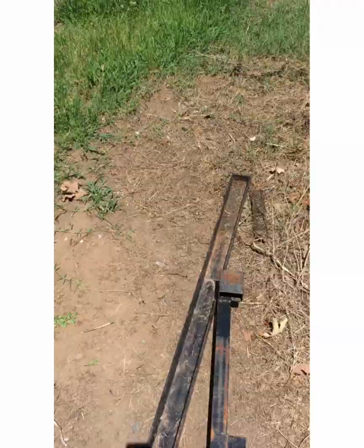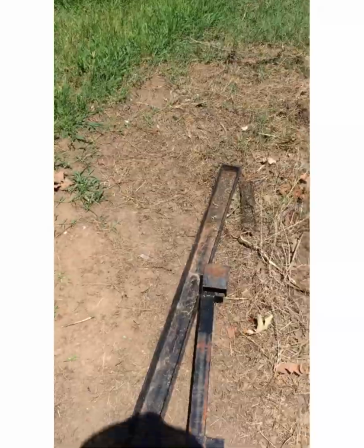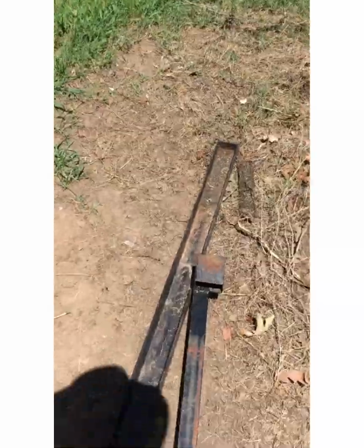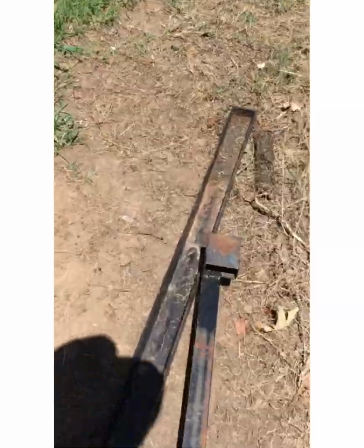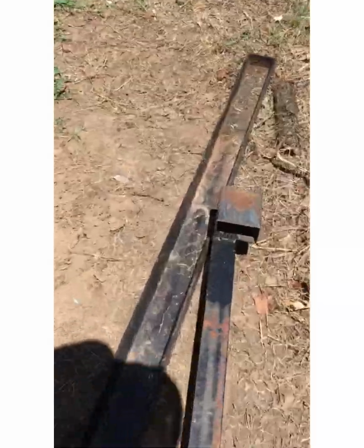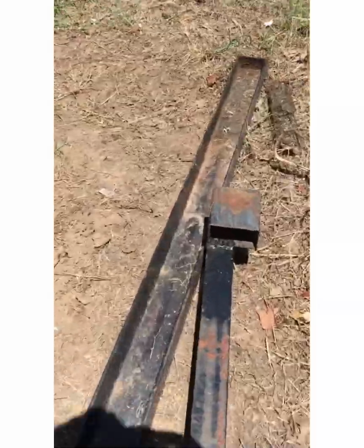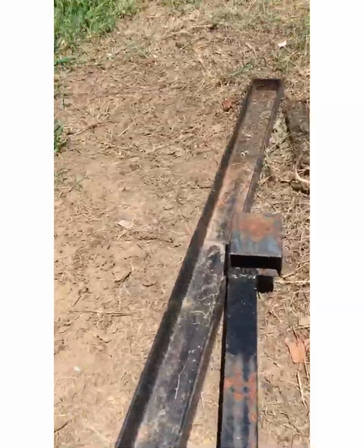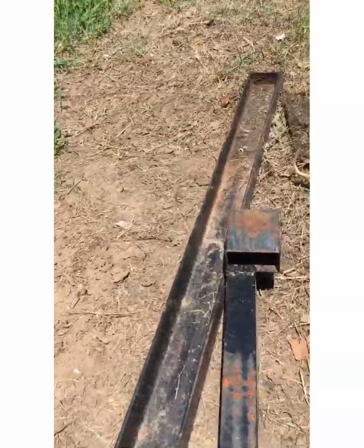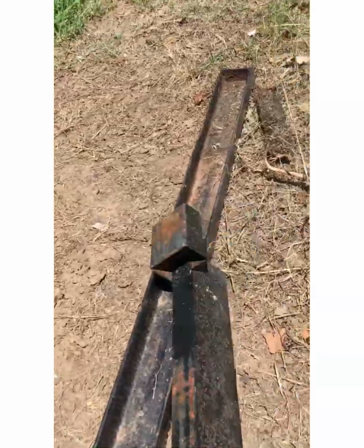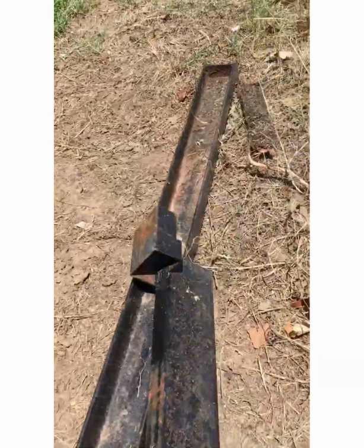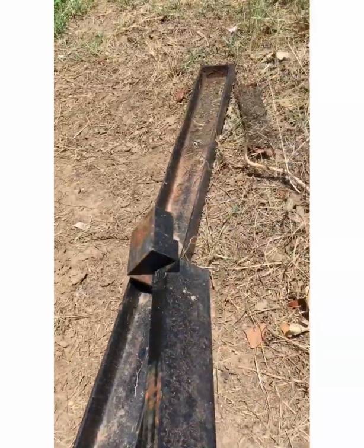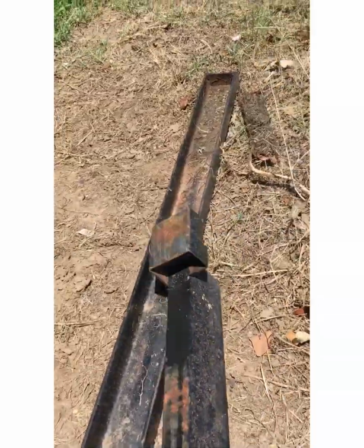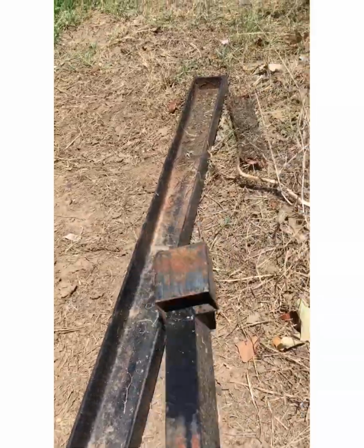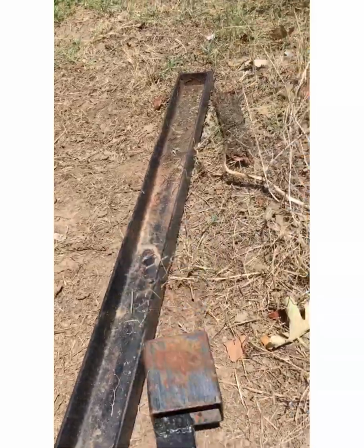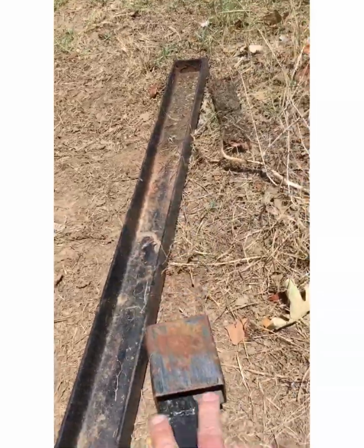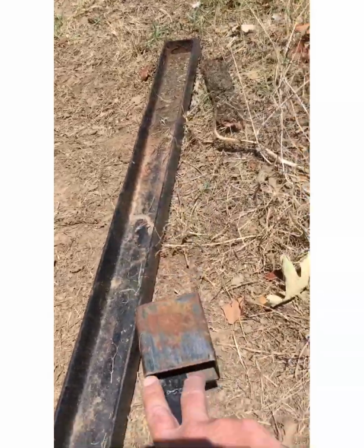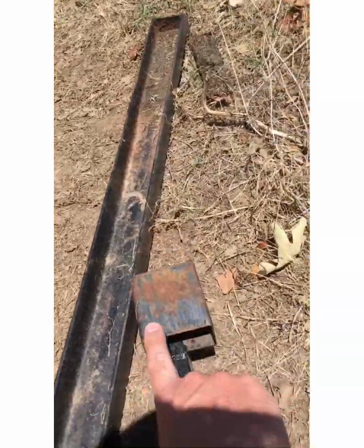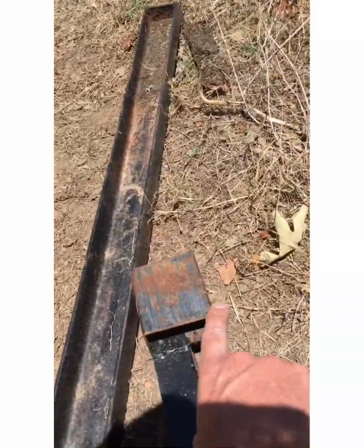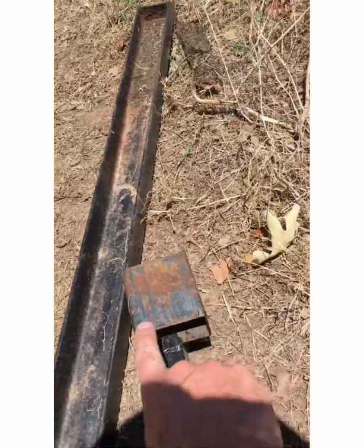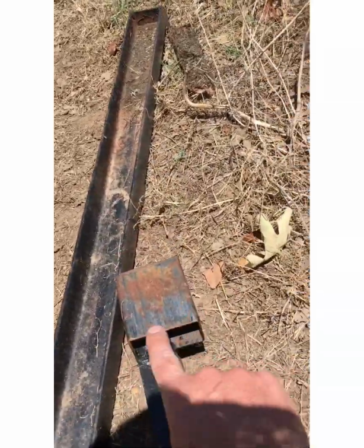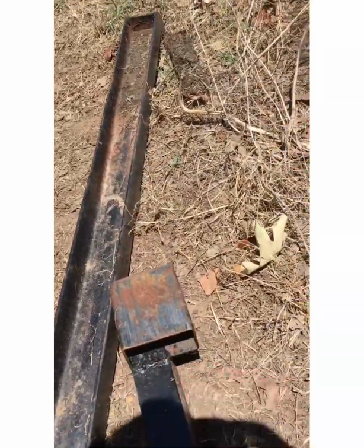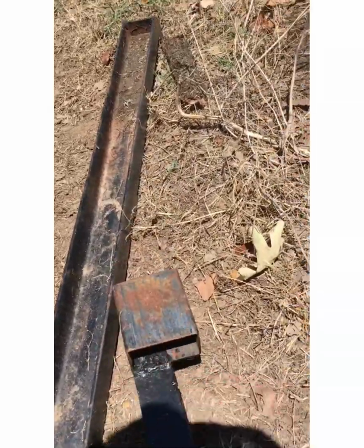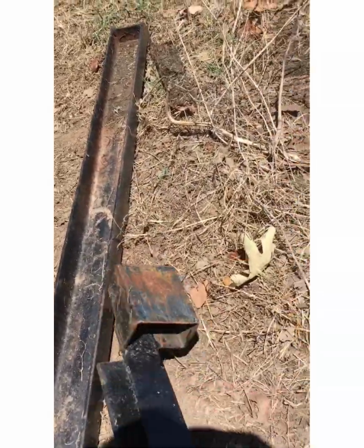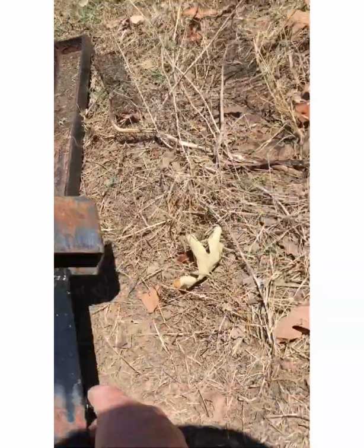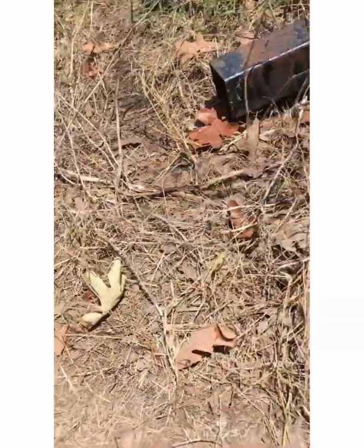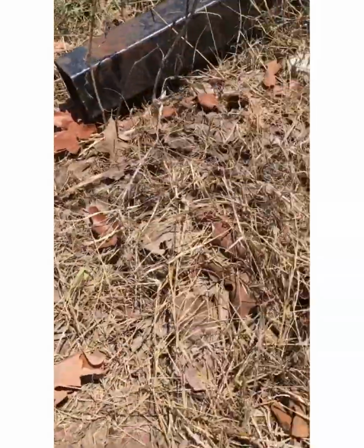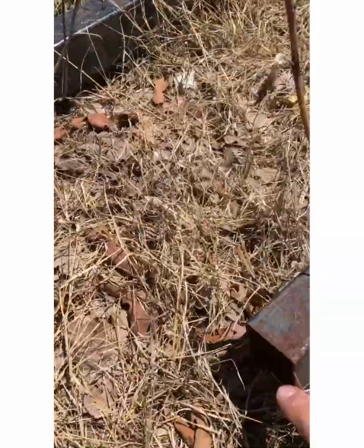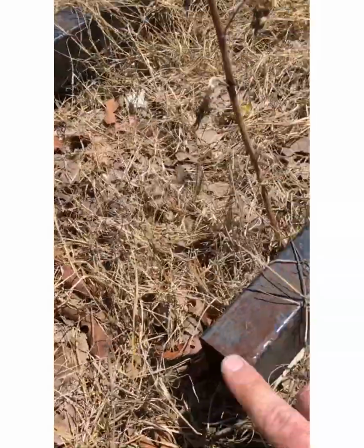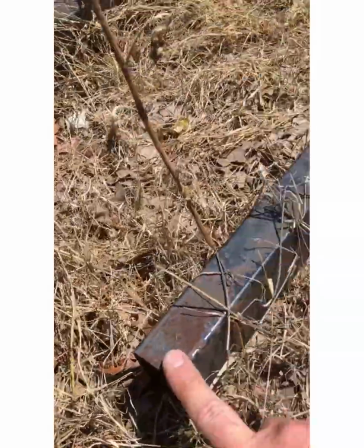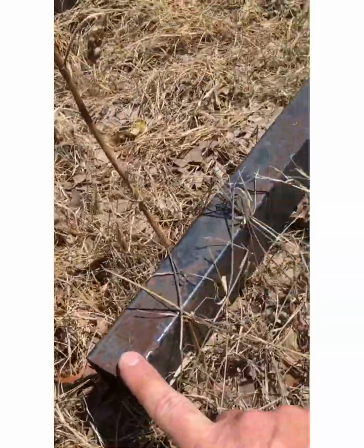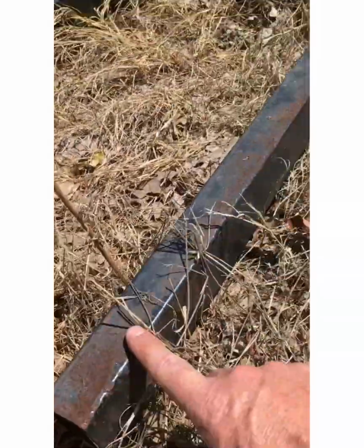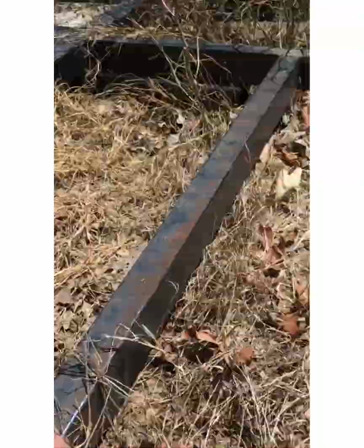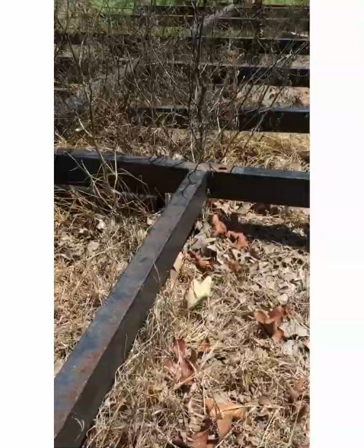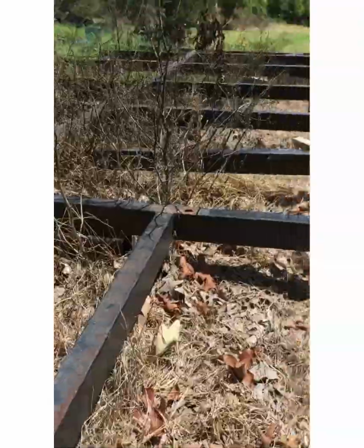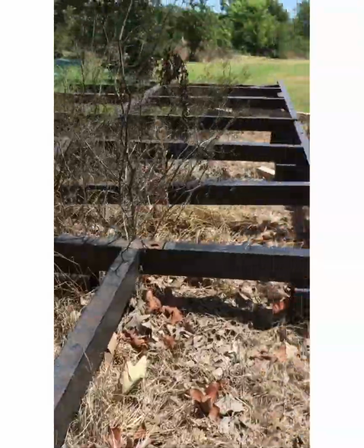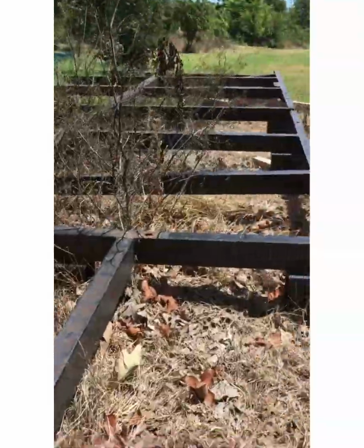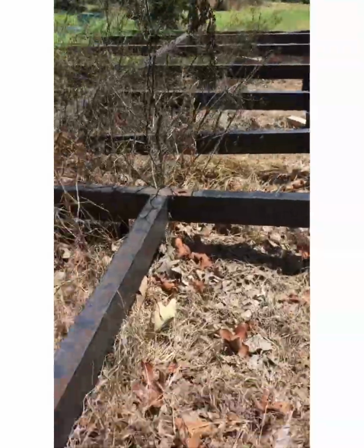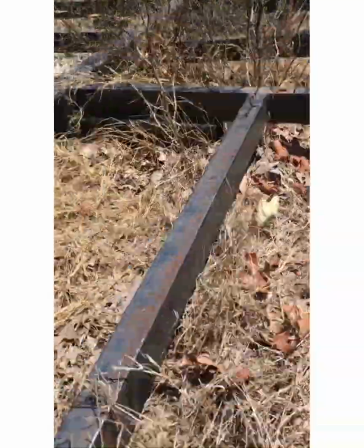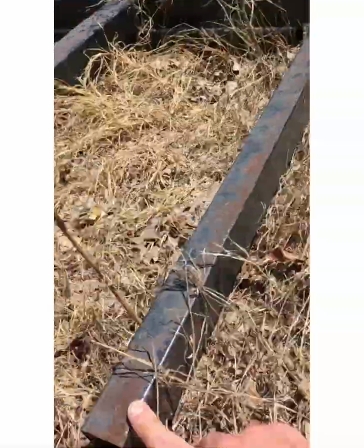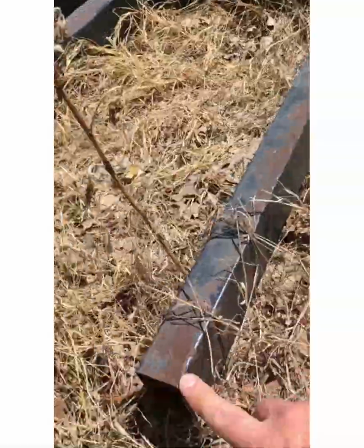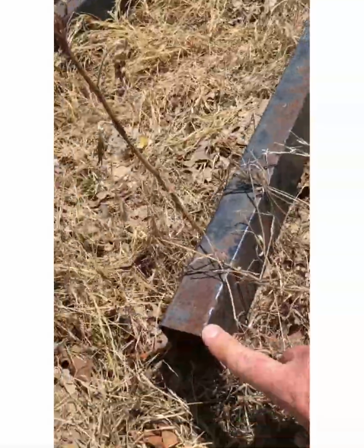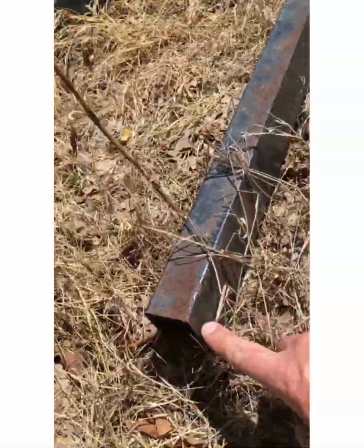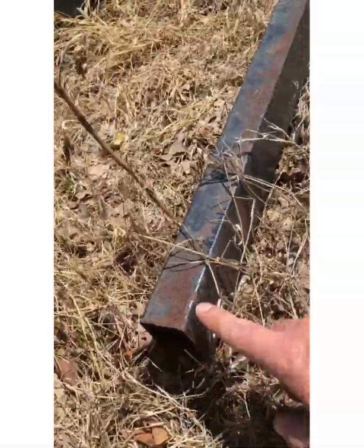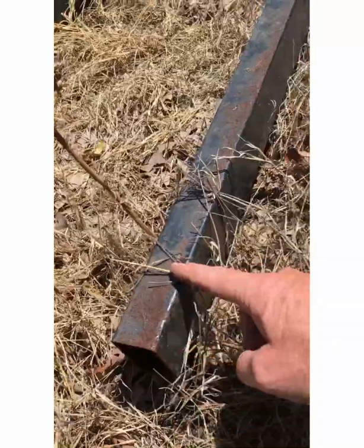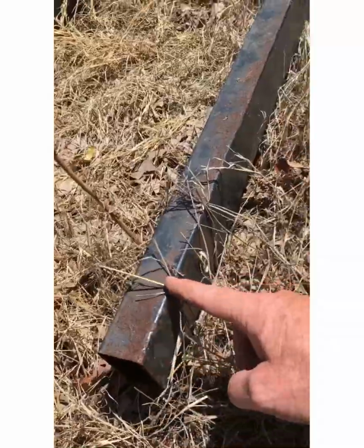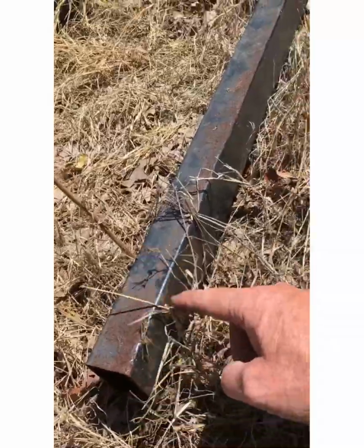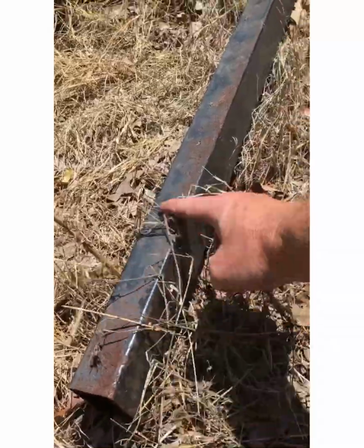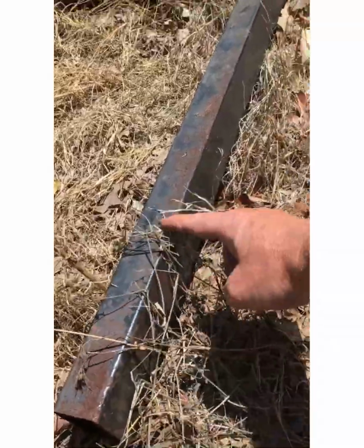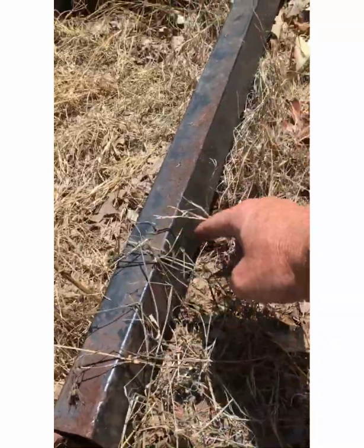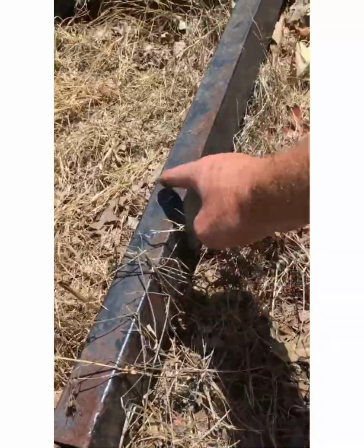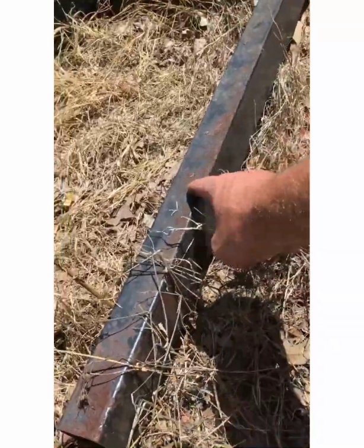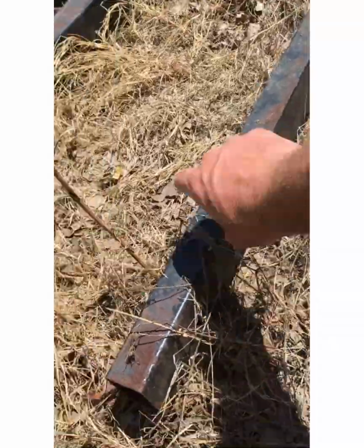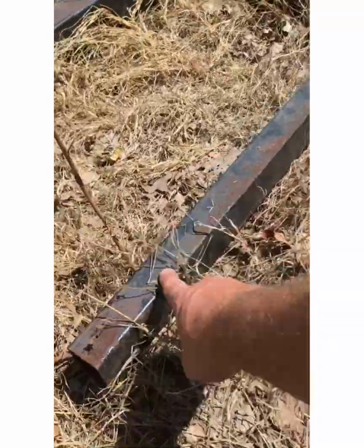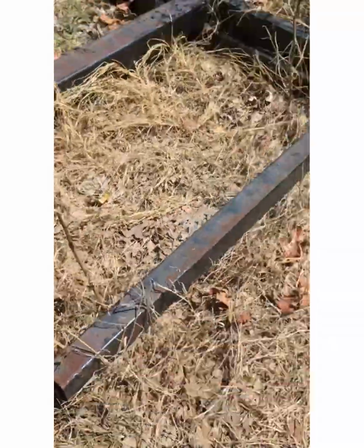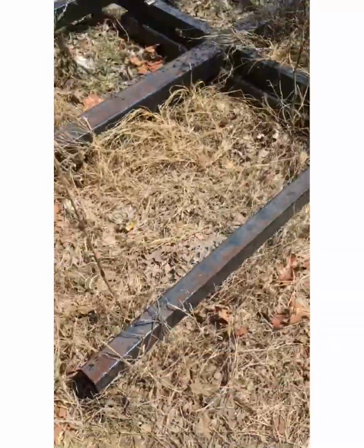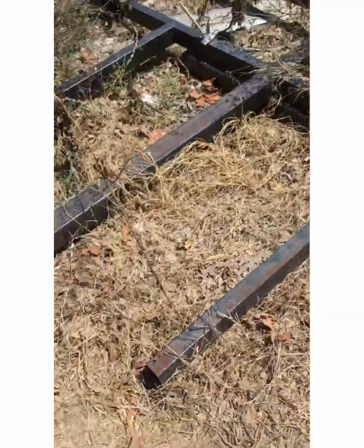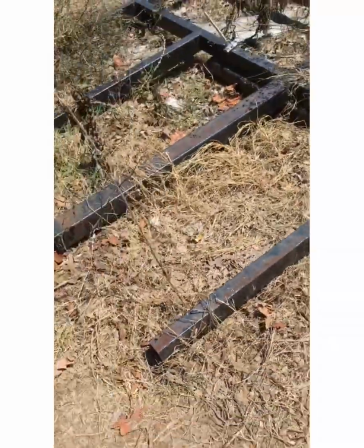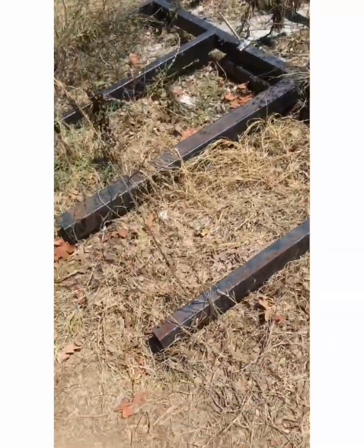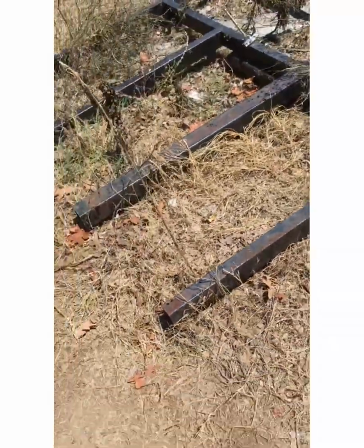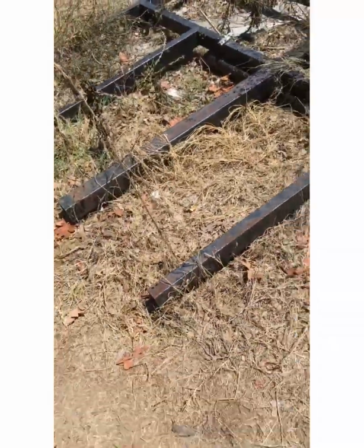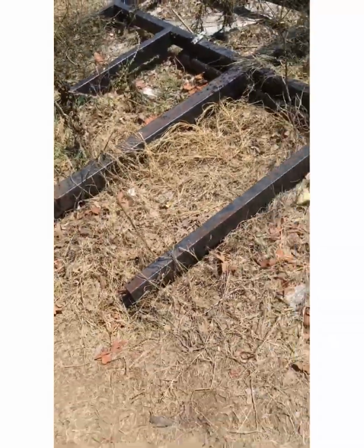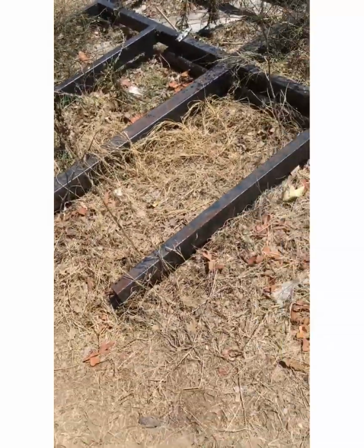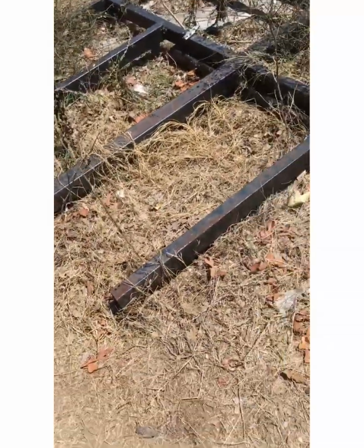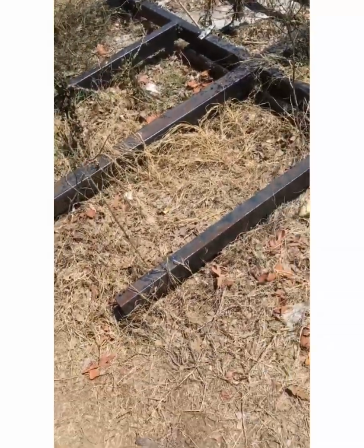I've got some pipe out here. I'll use this to lock it up — it's the right height, same as the lower unit — so I'm going to cut some pieces off for the motor mount adapter.